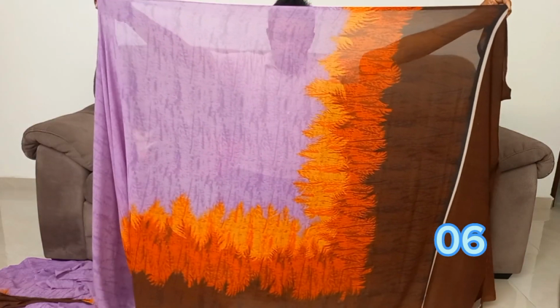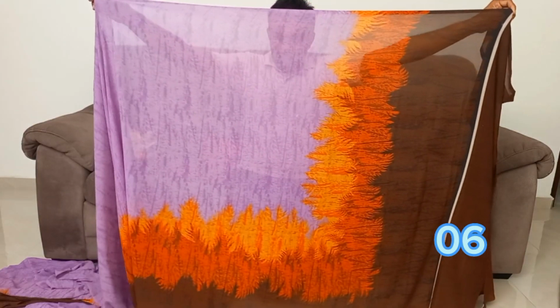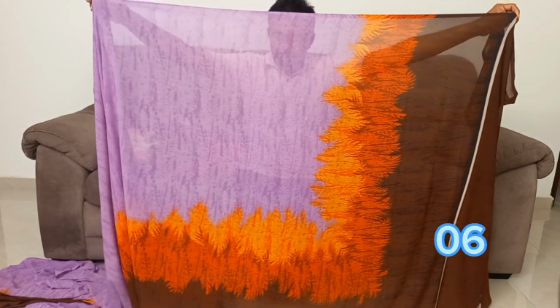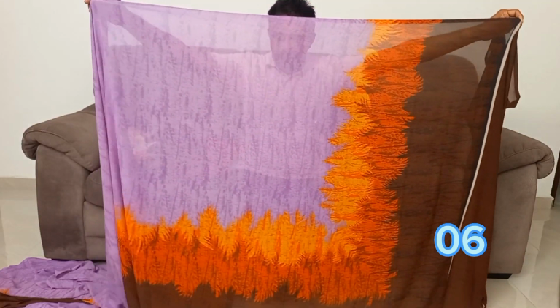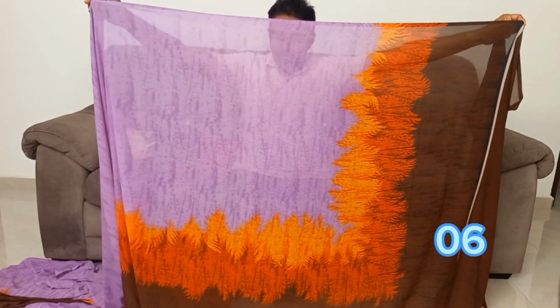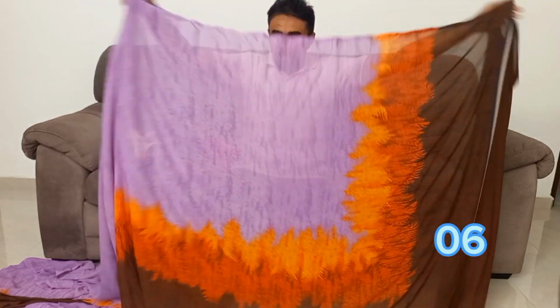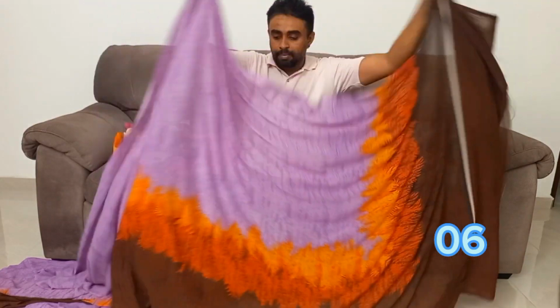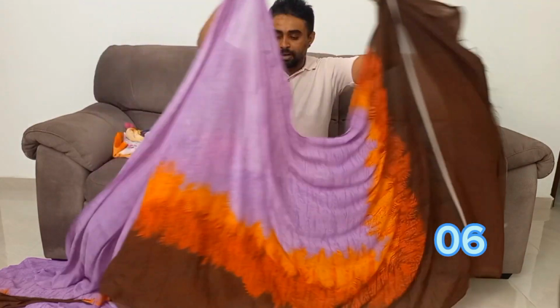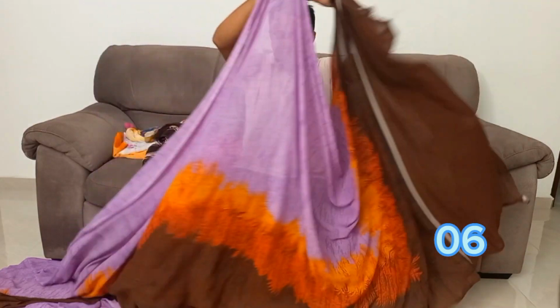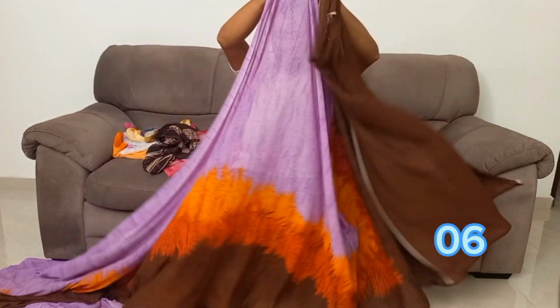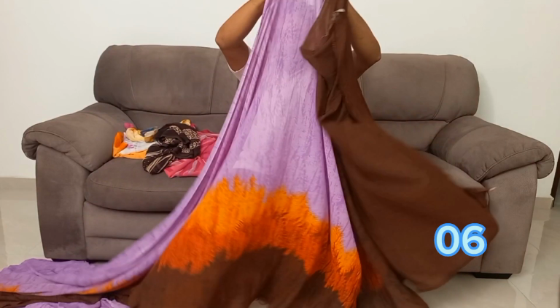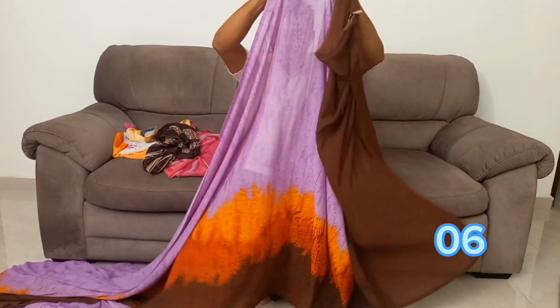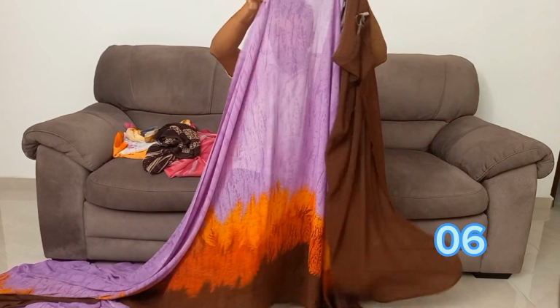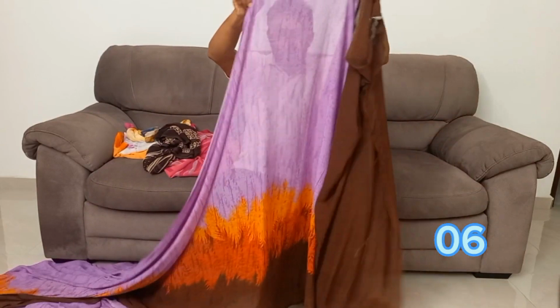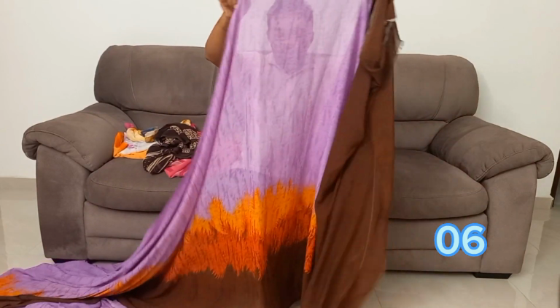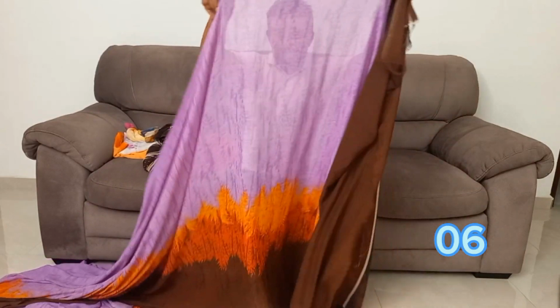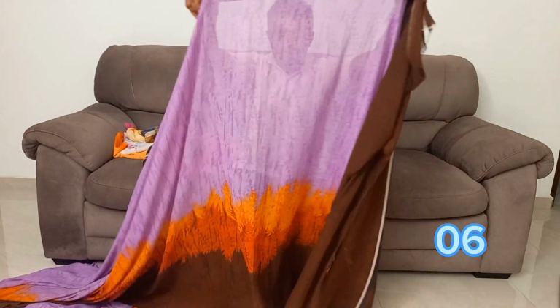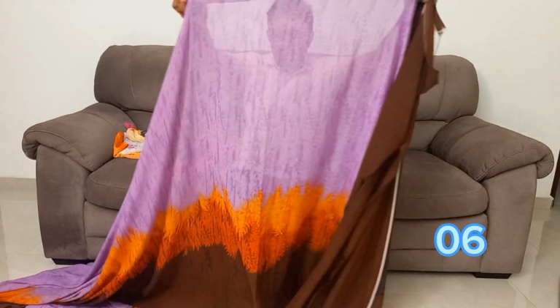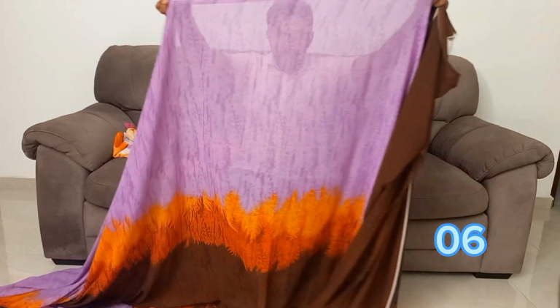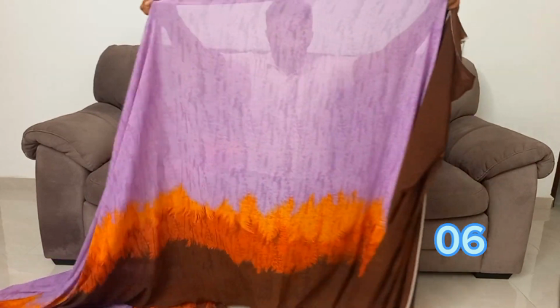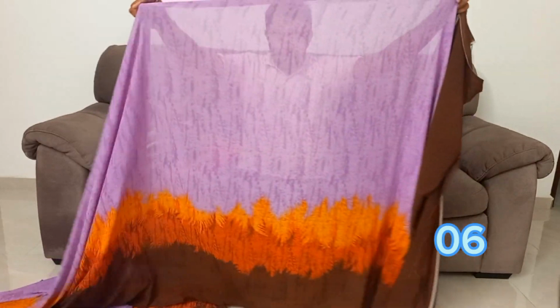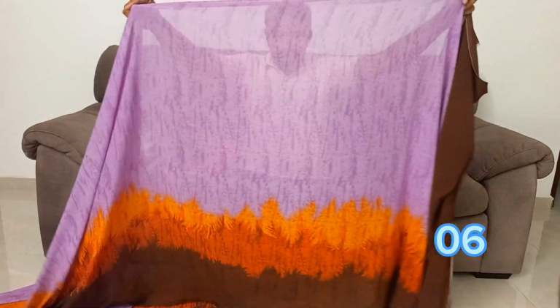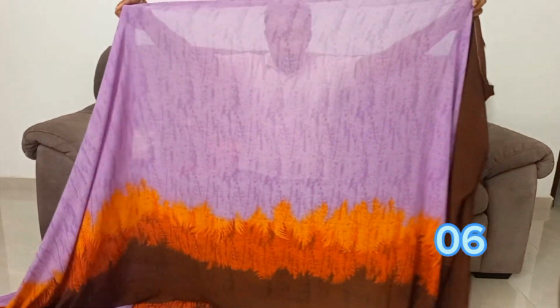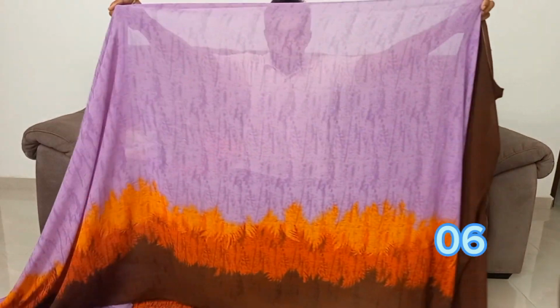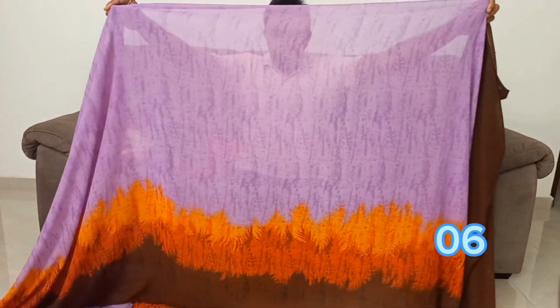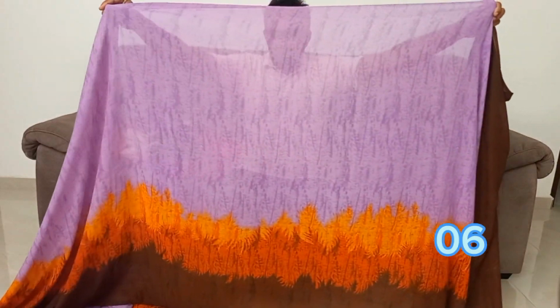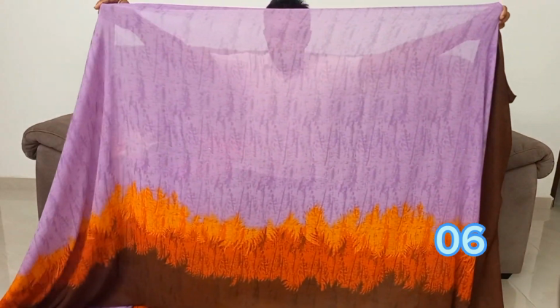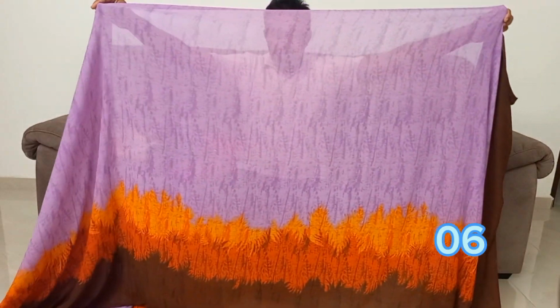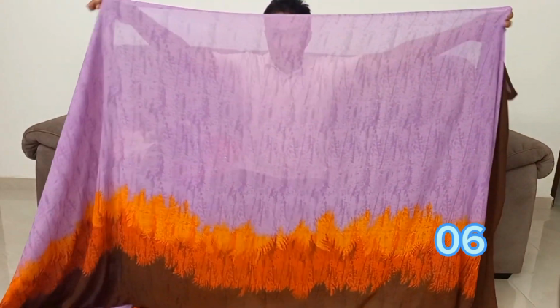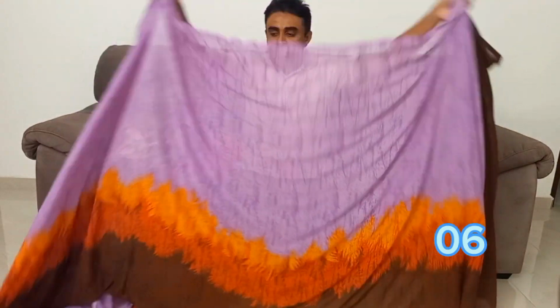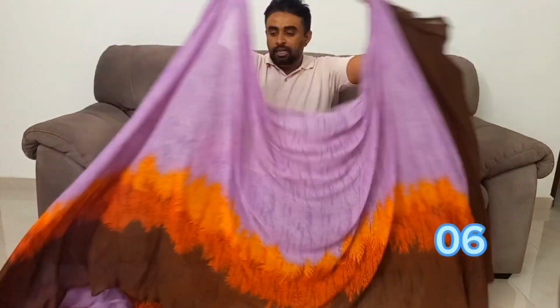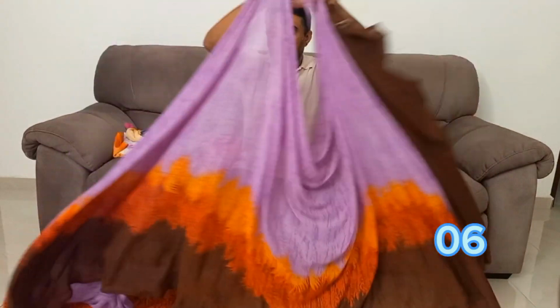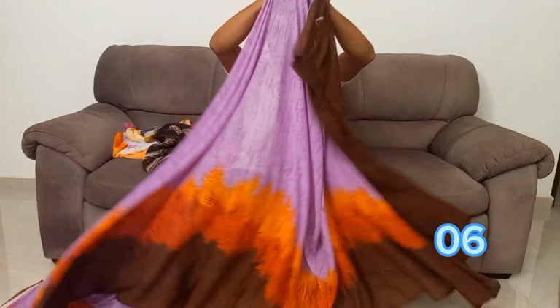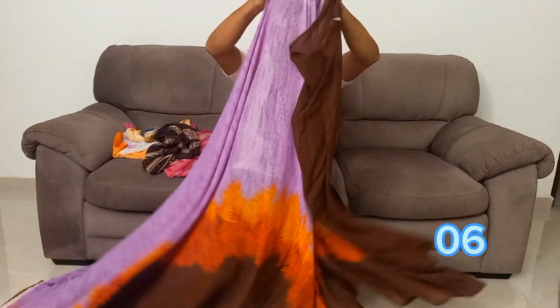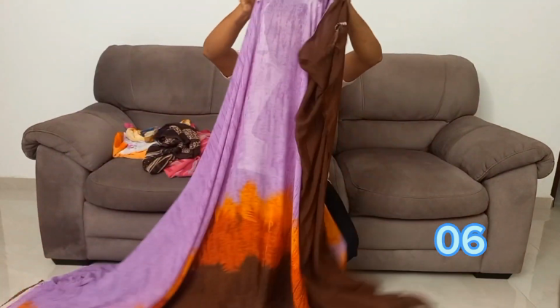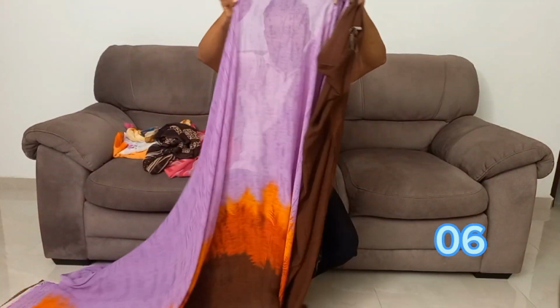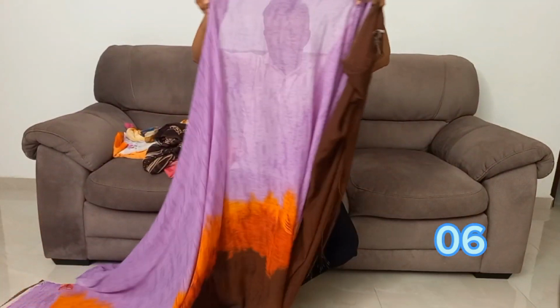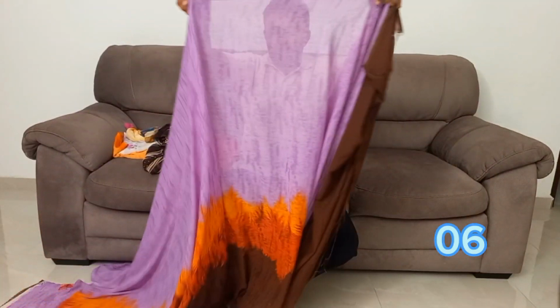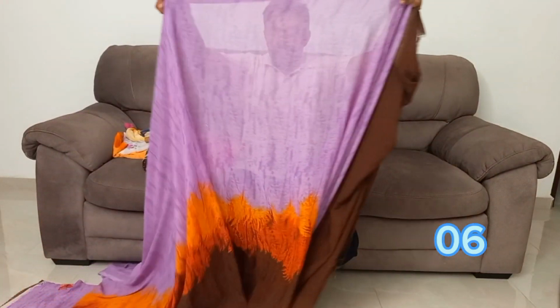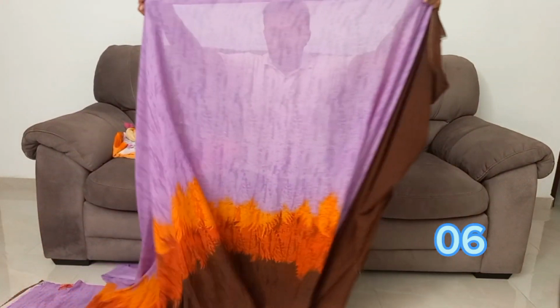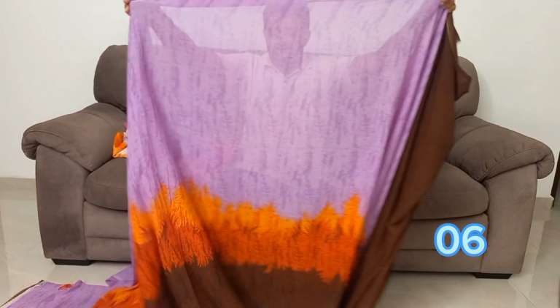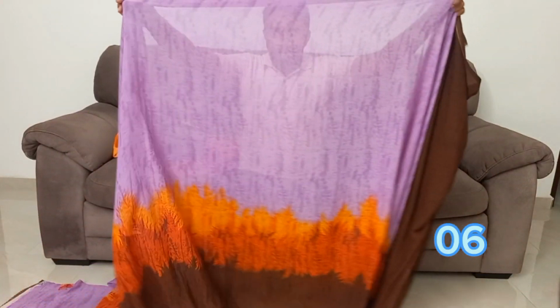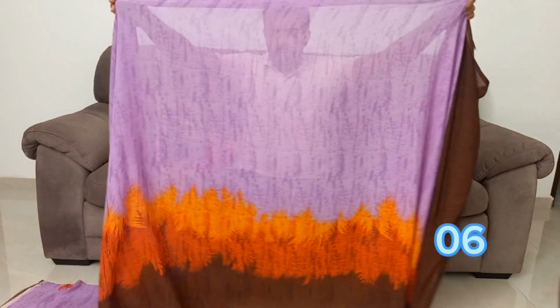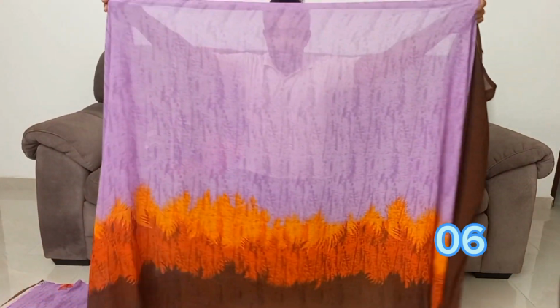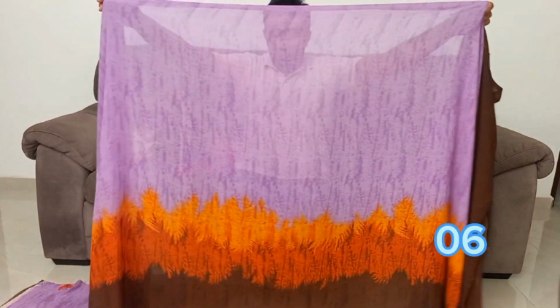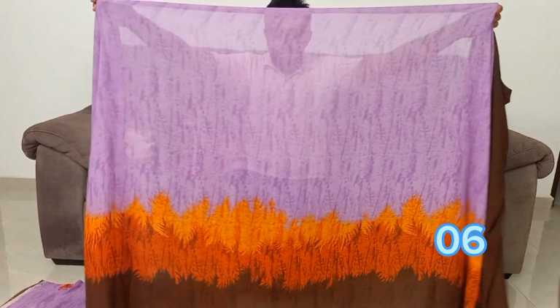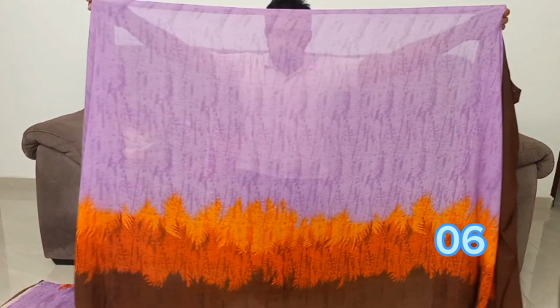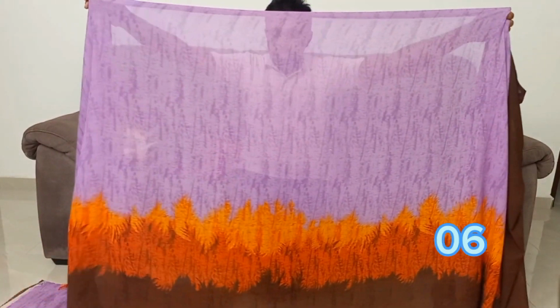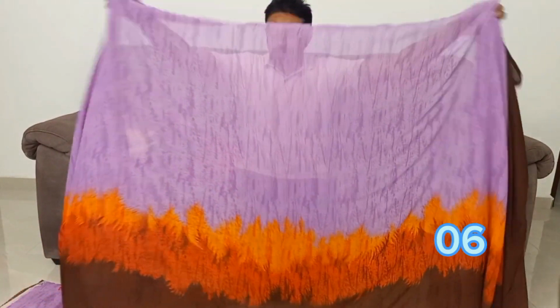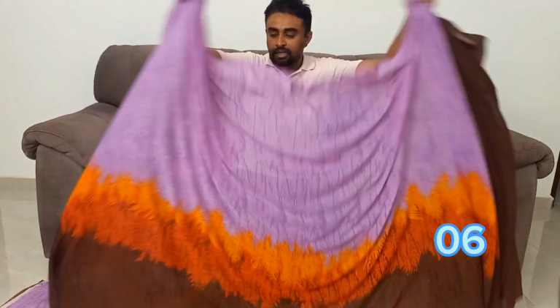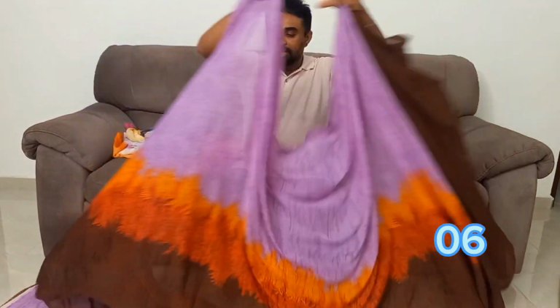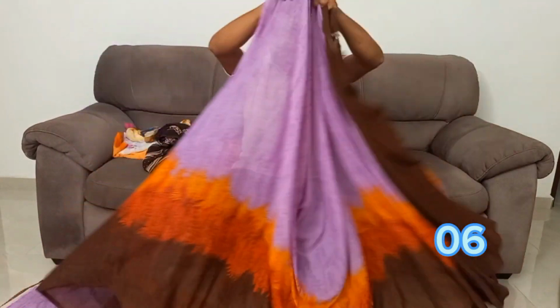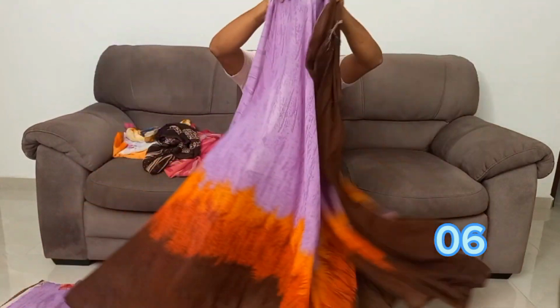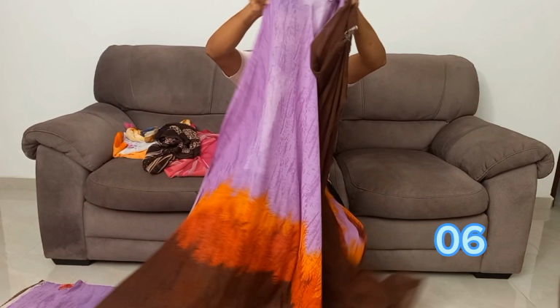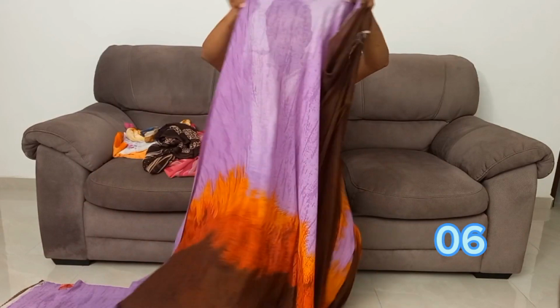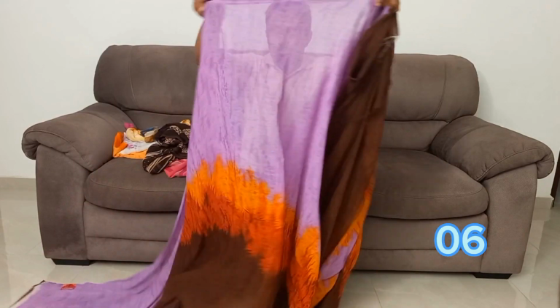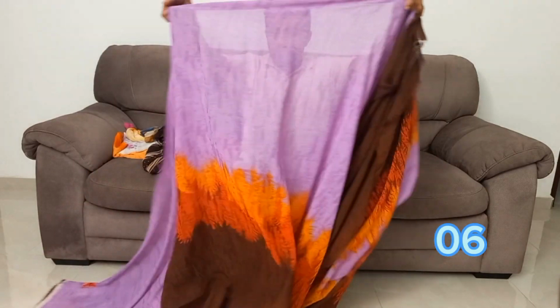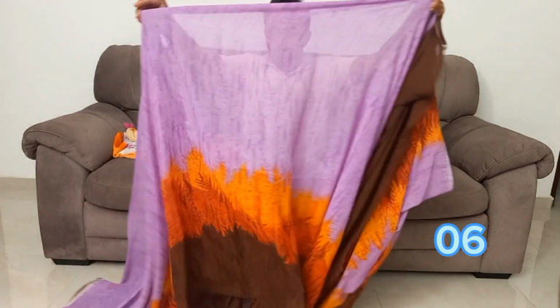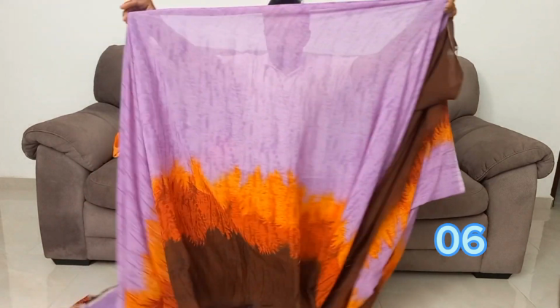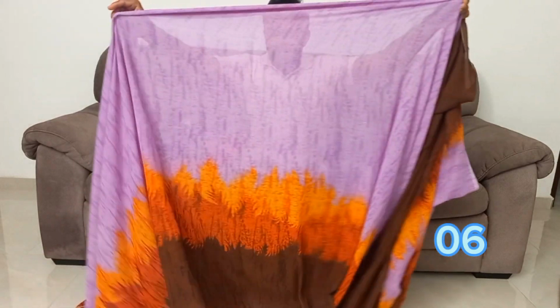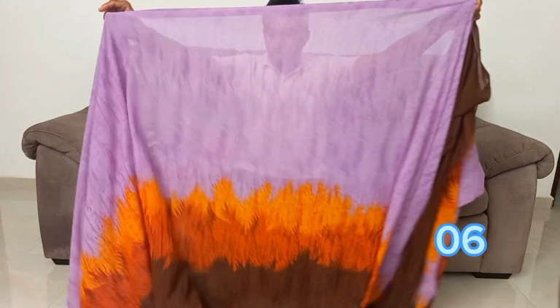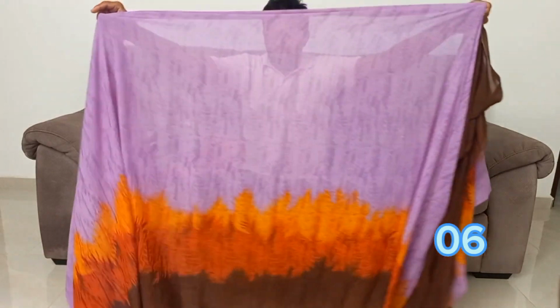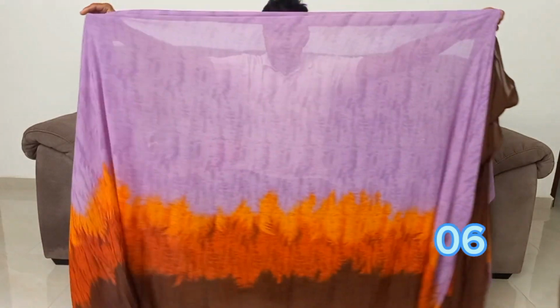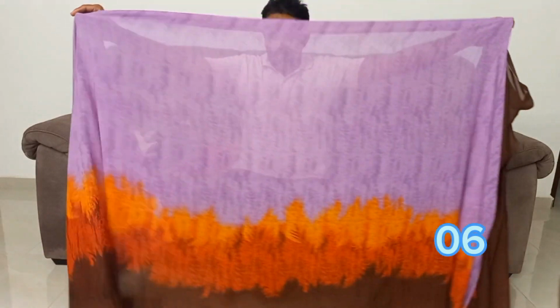I'm going to cut the sour cream in the whole bowl. You can see all of these materials in this video.